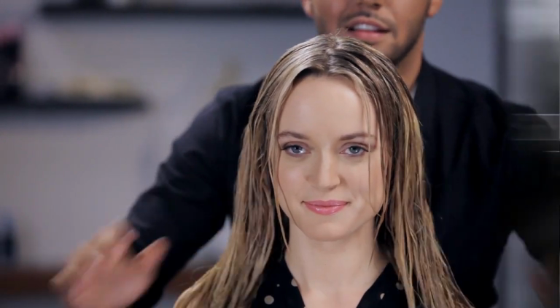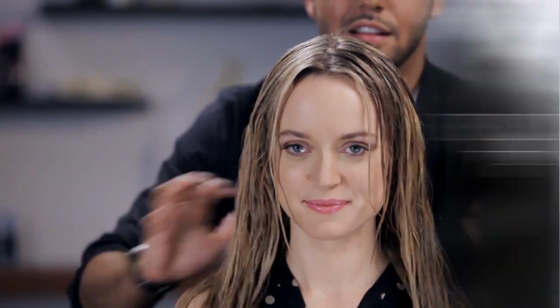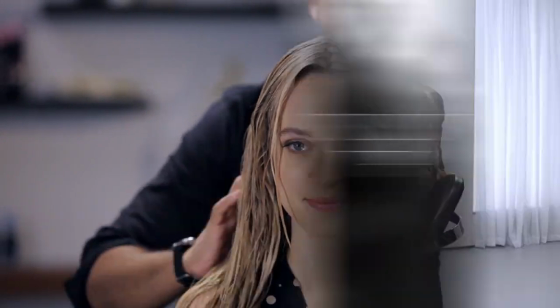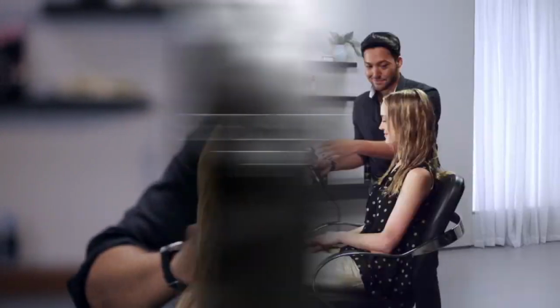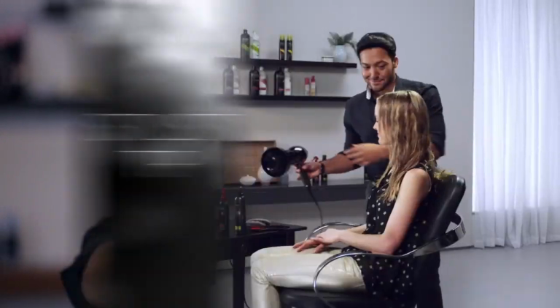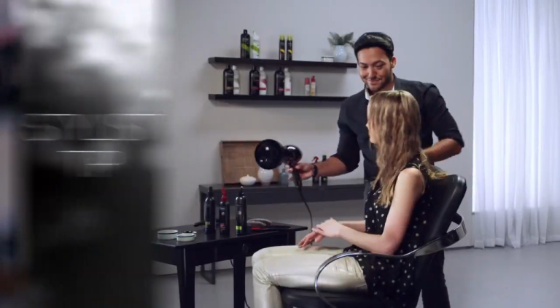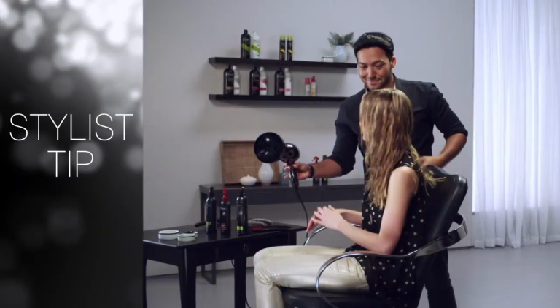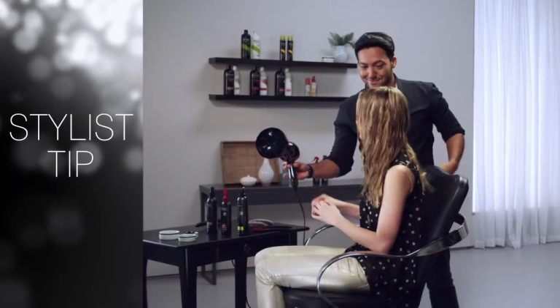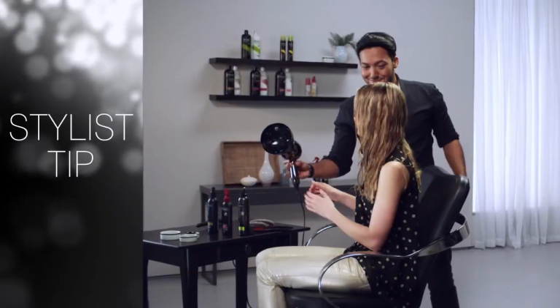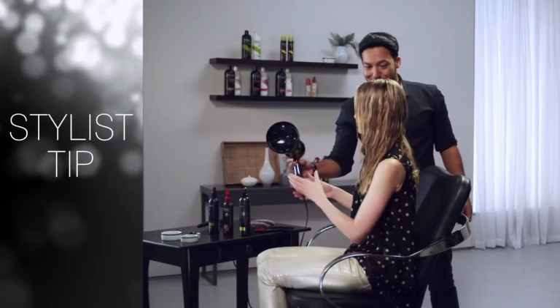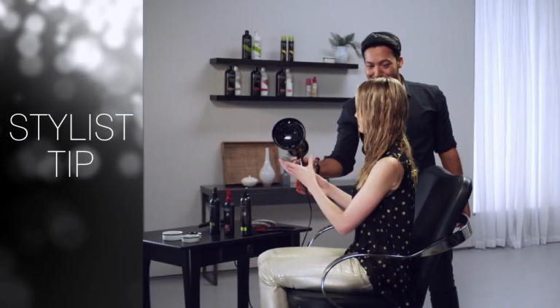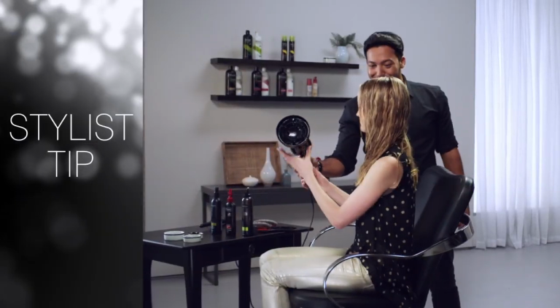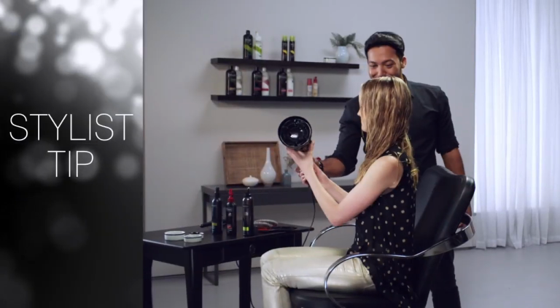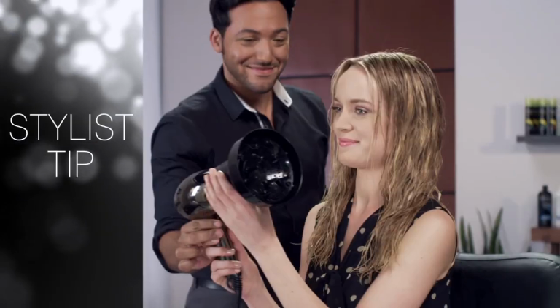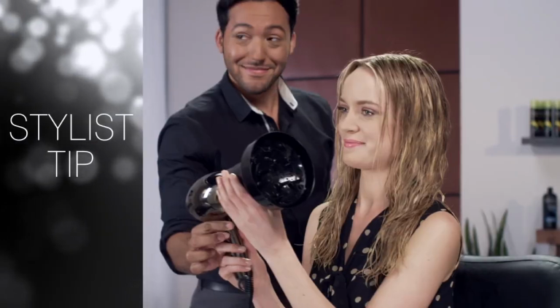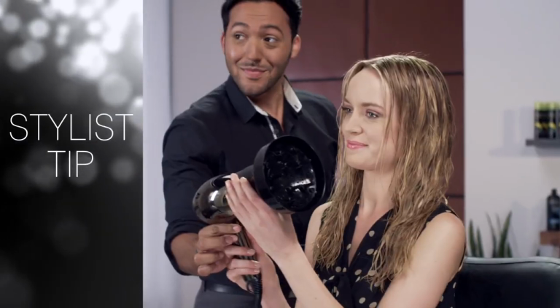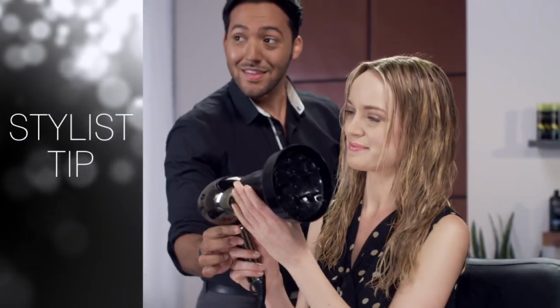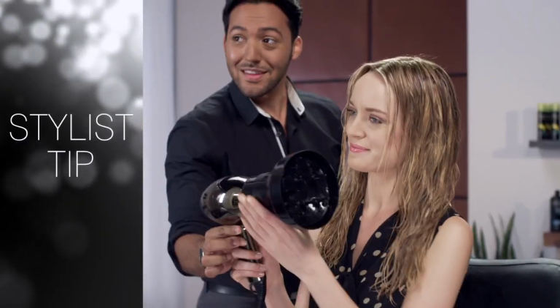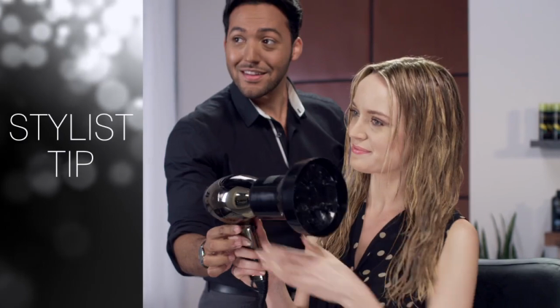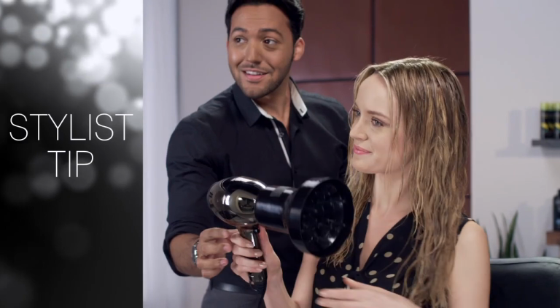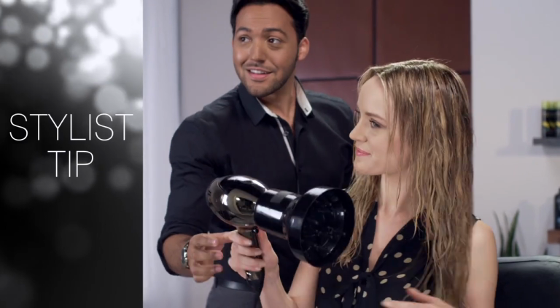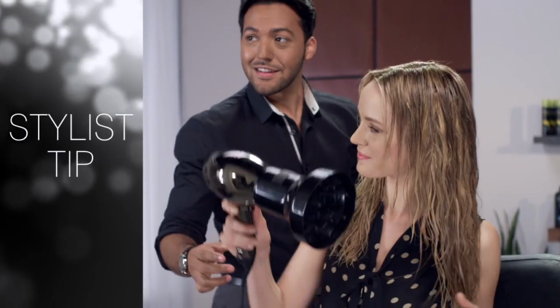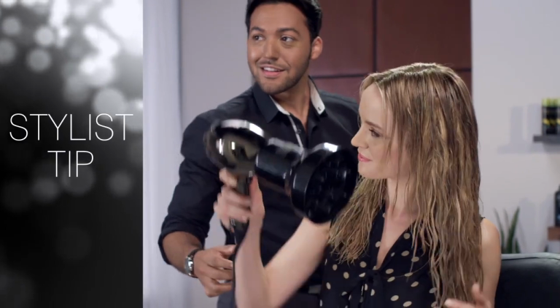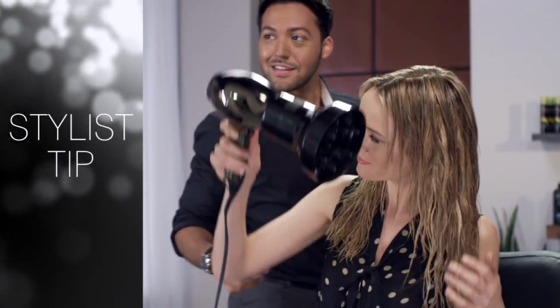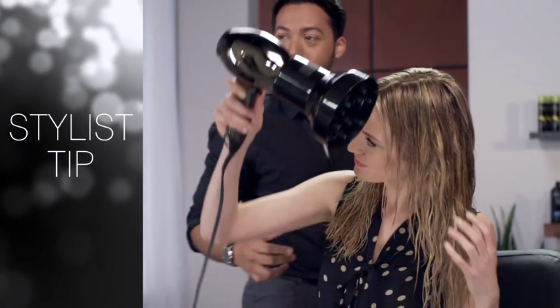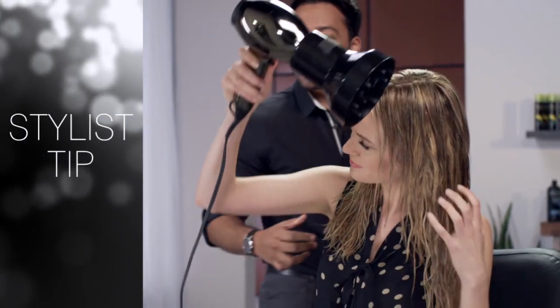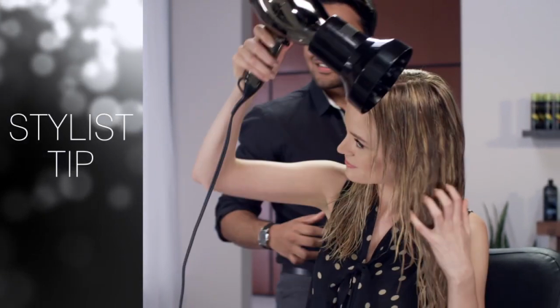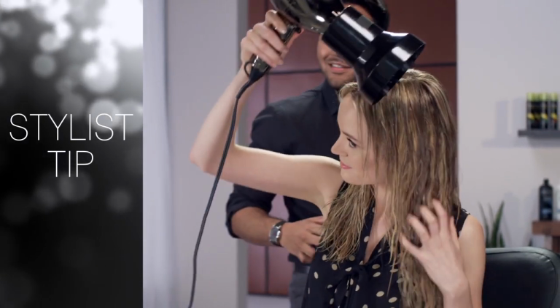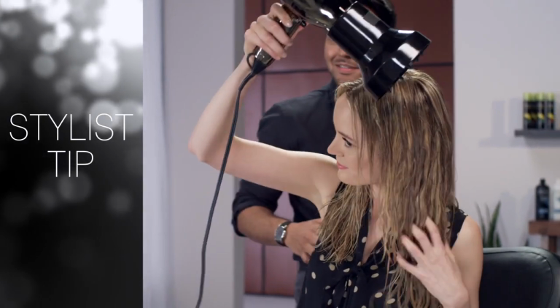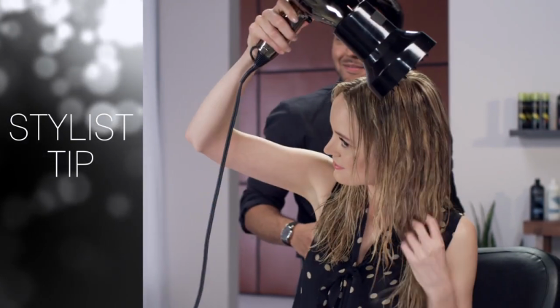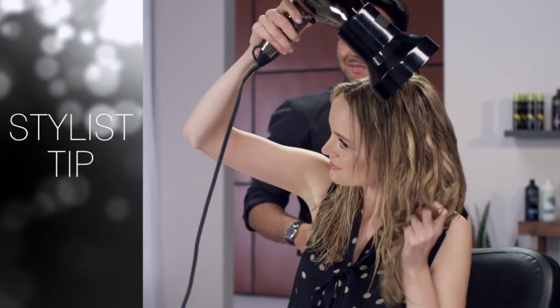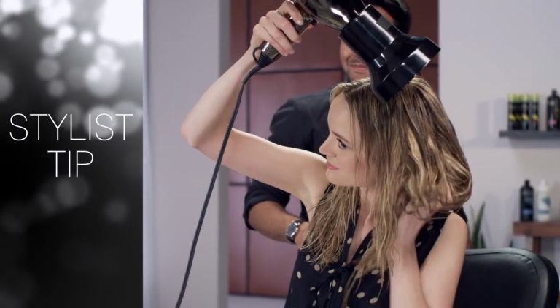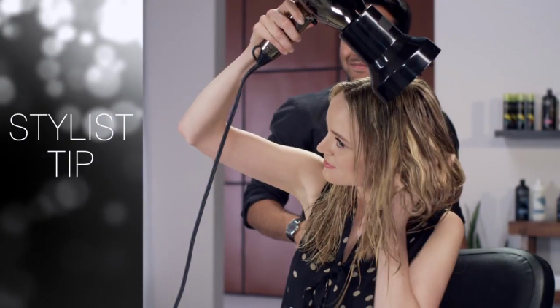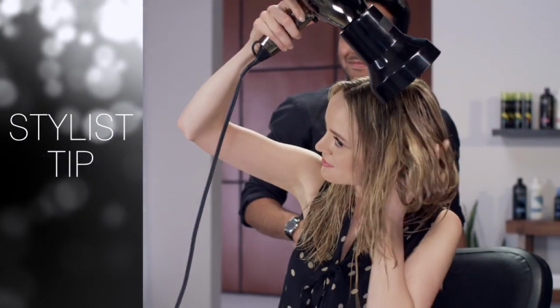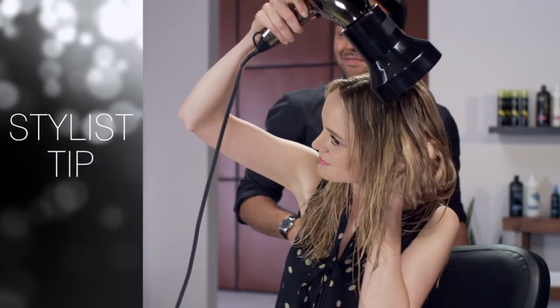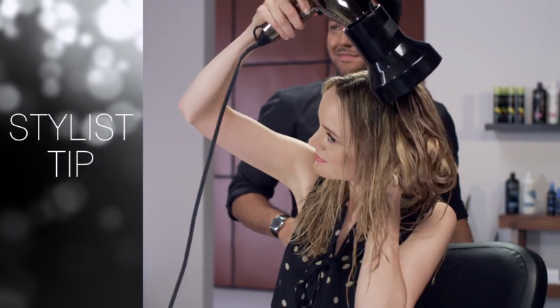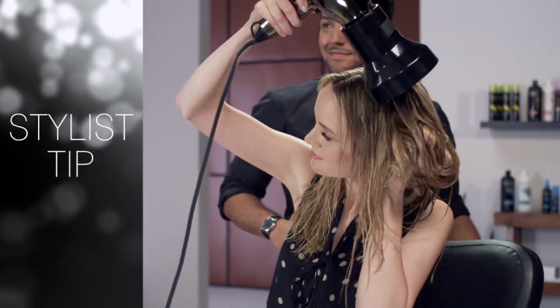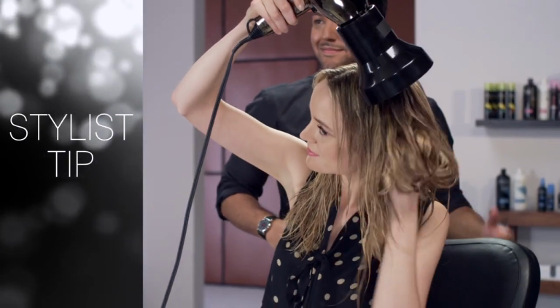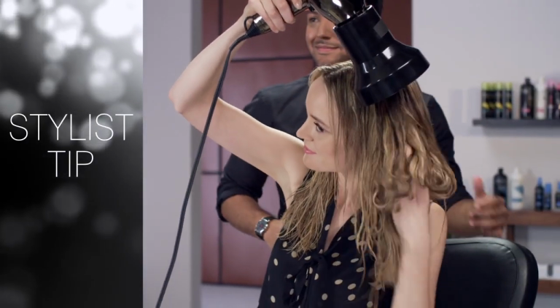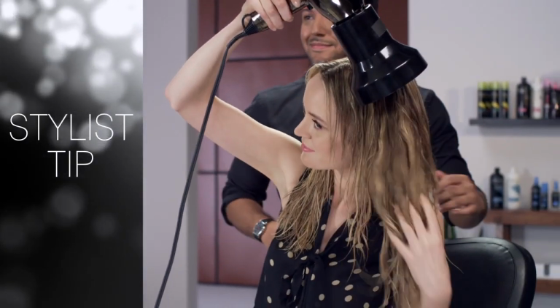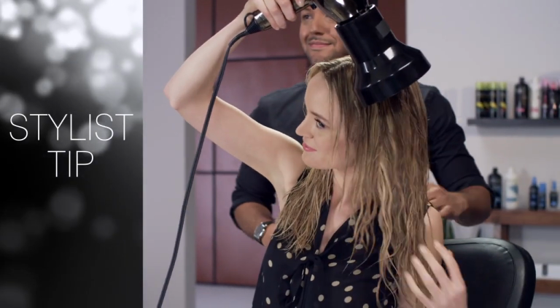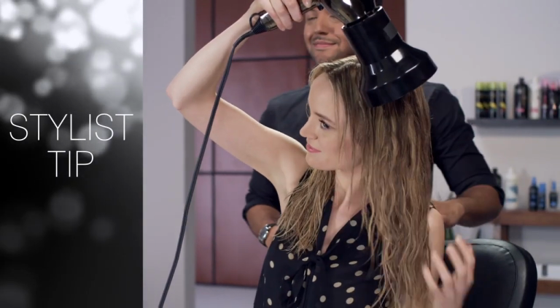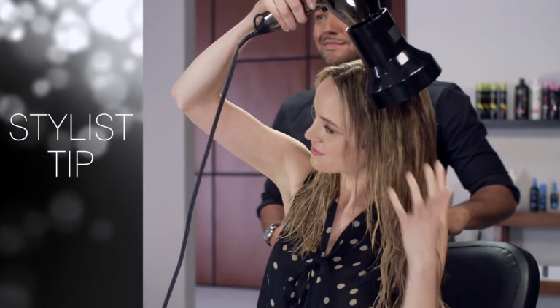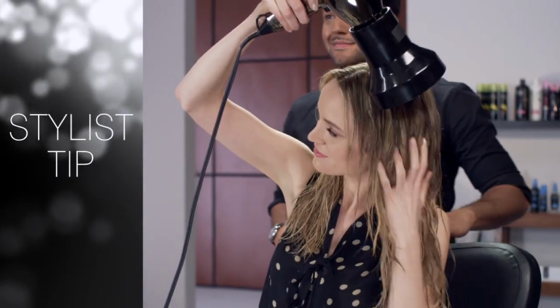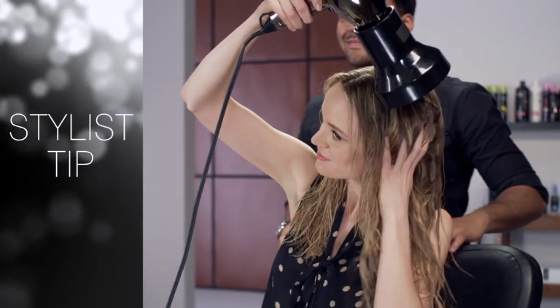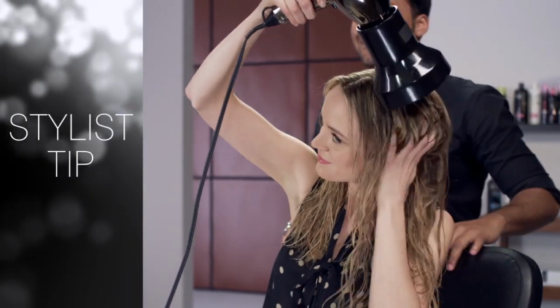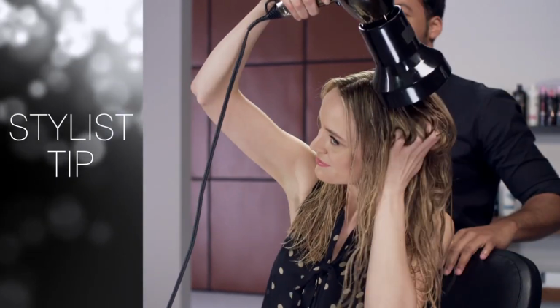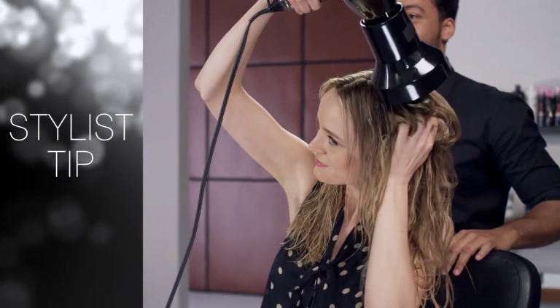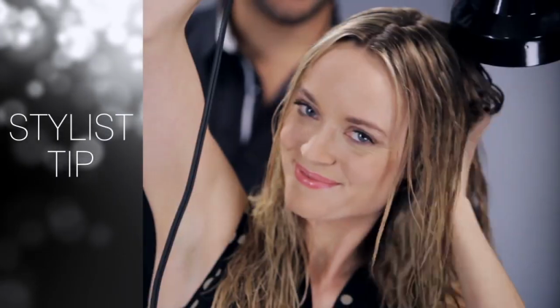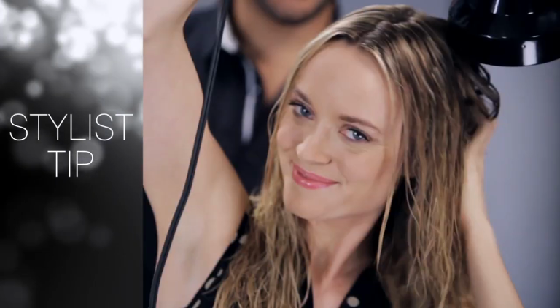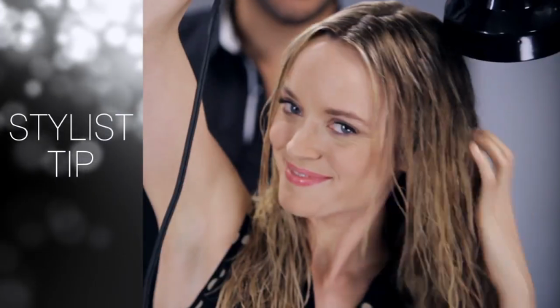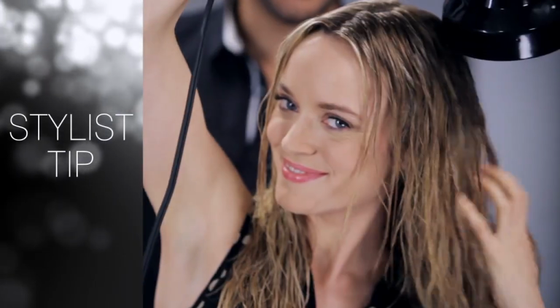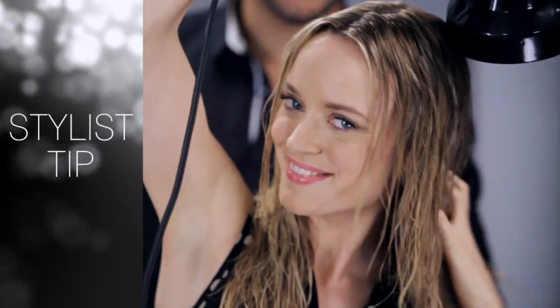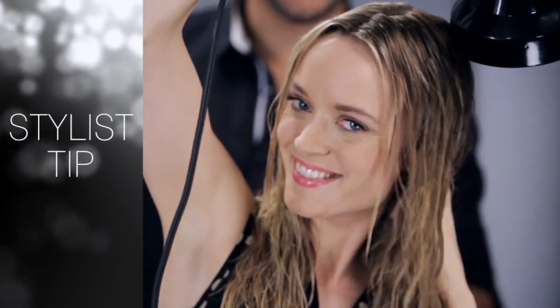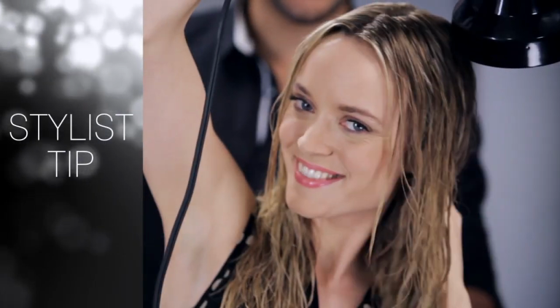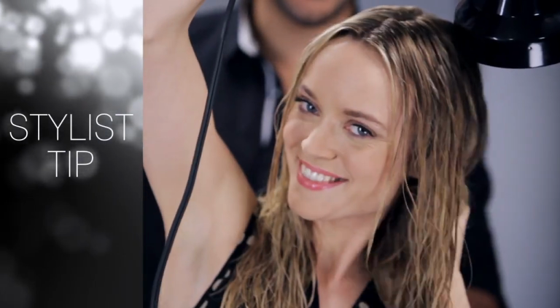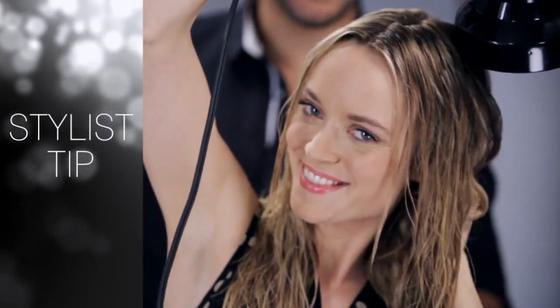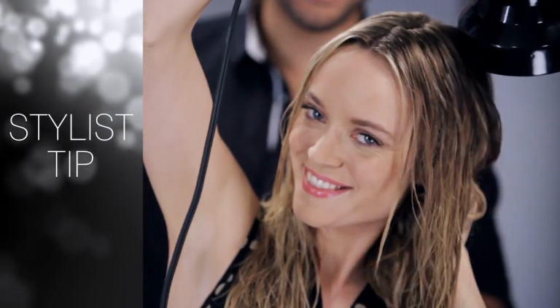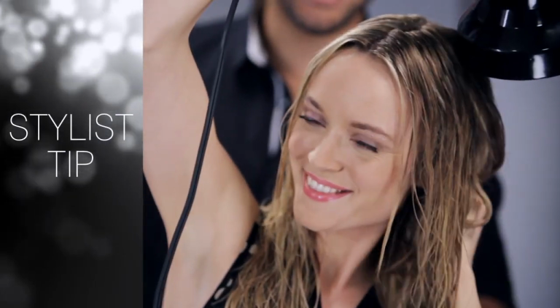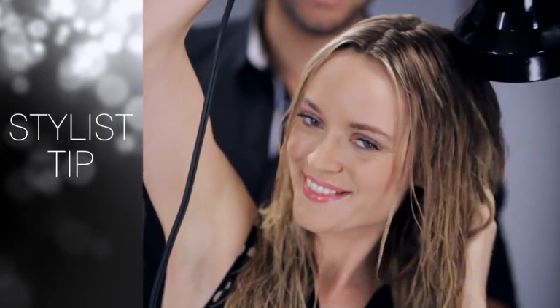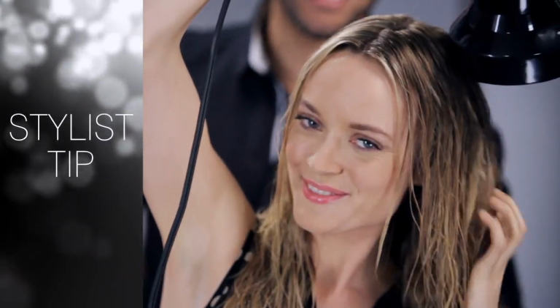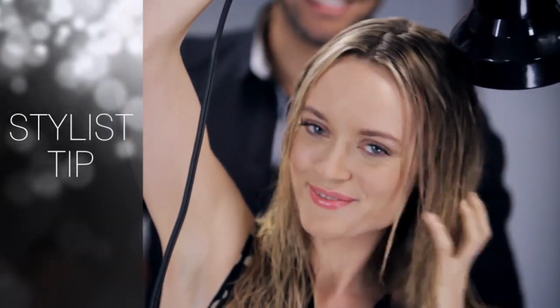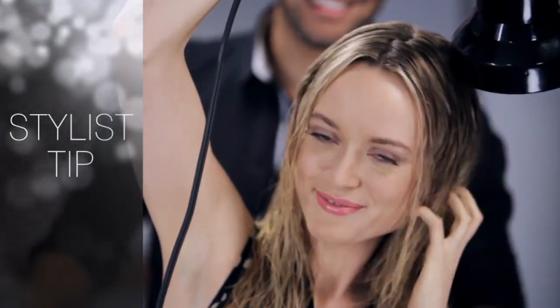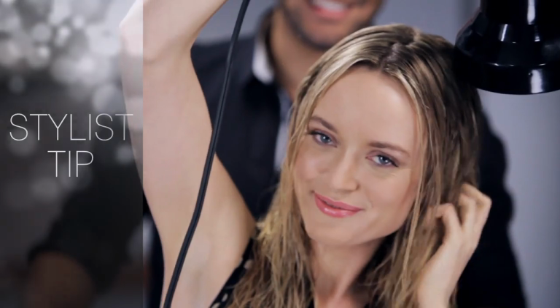Next, using a diffuser, blow dry hair, making sure to position the dryer down. Stylists recommend this to help eliminate frizz.